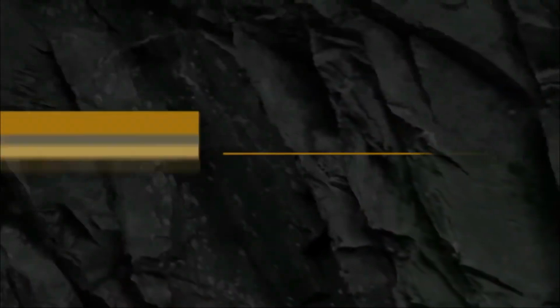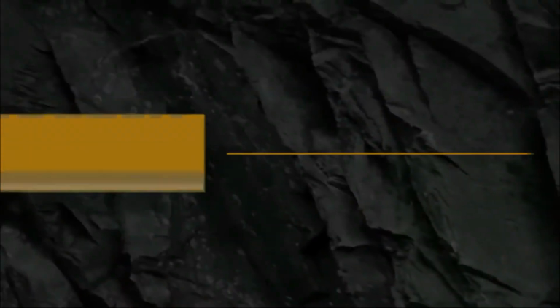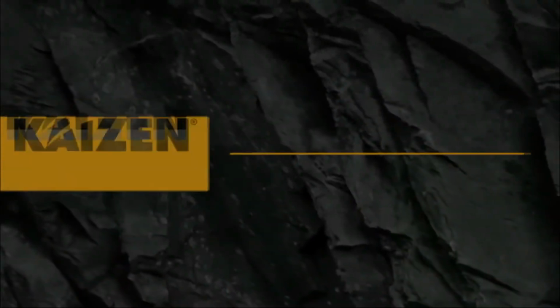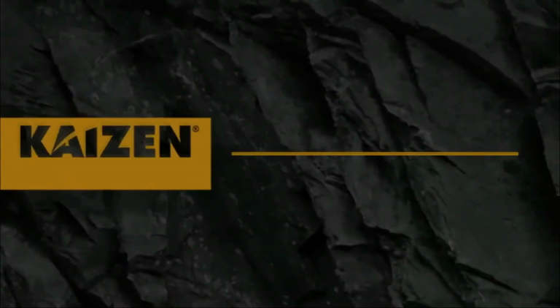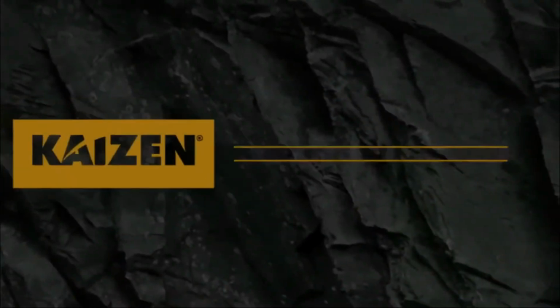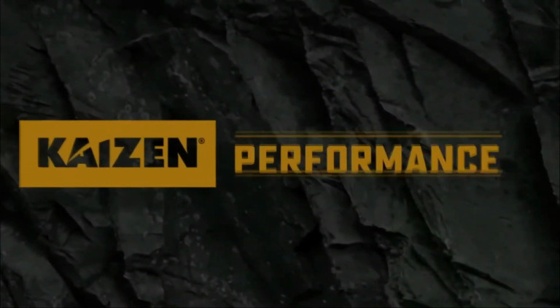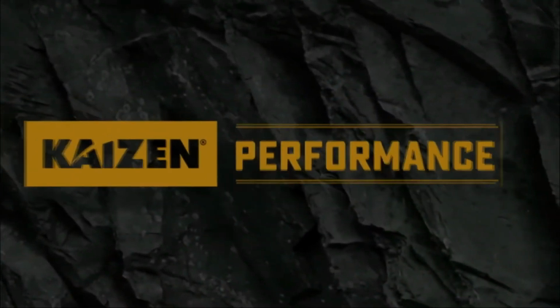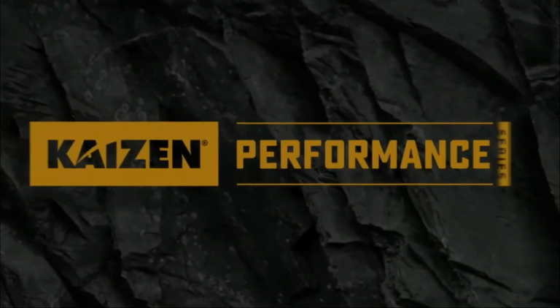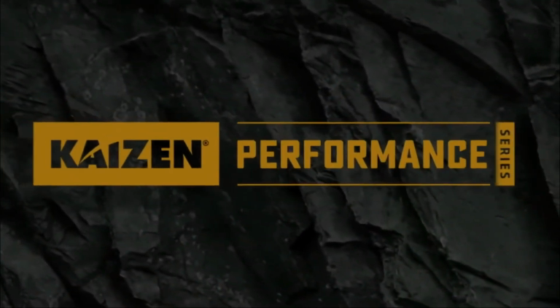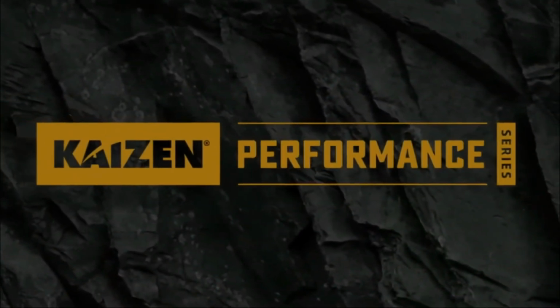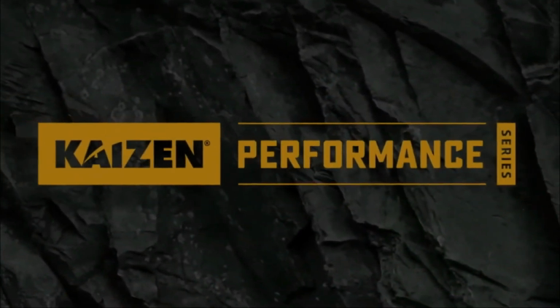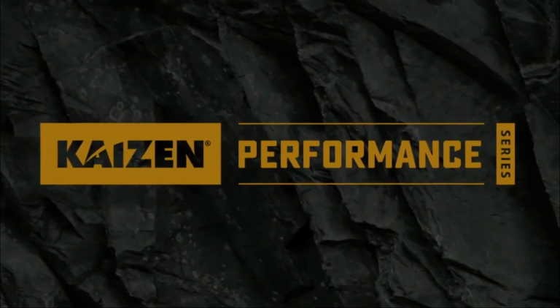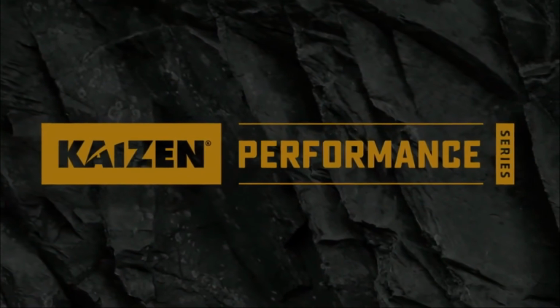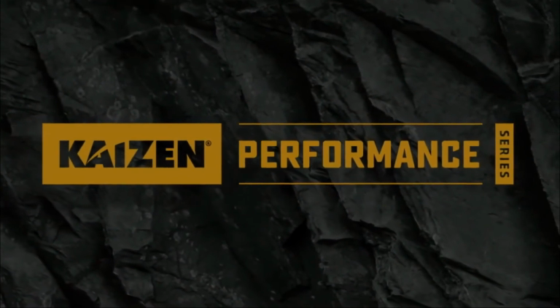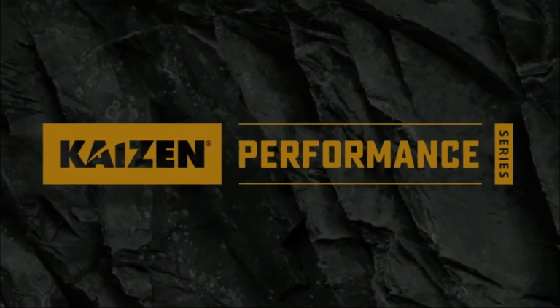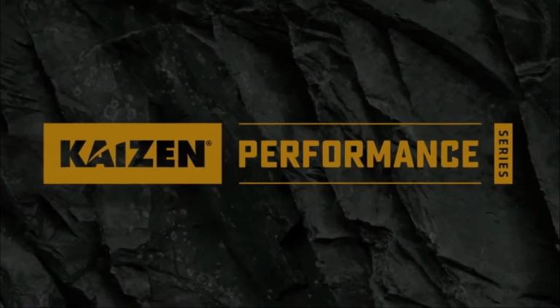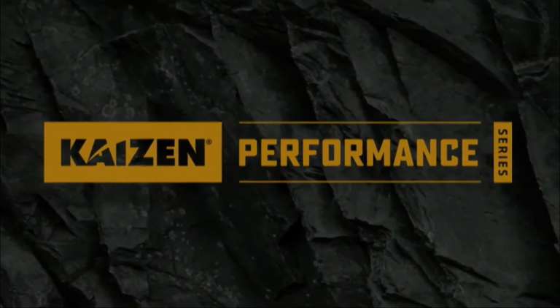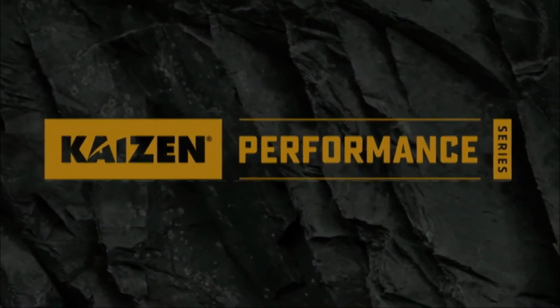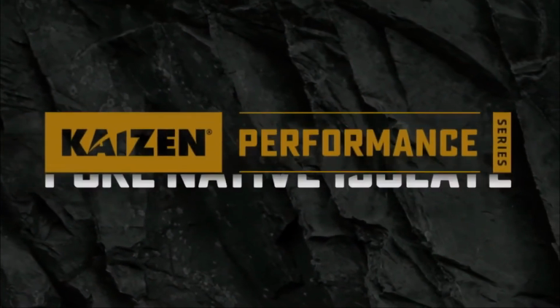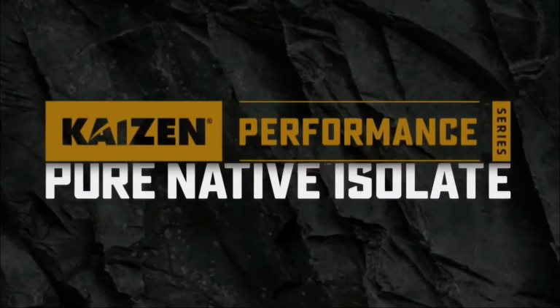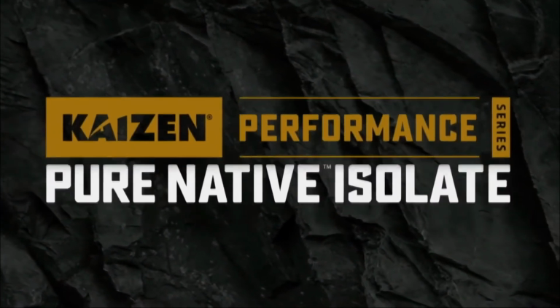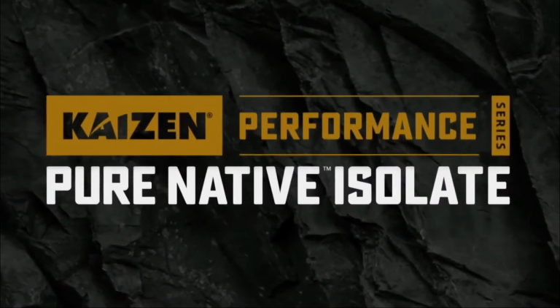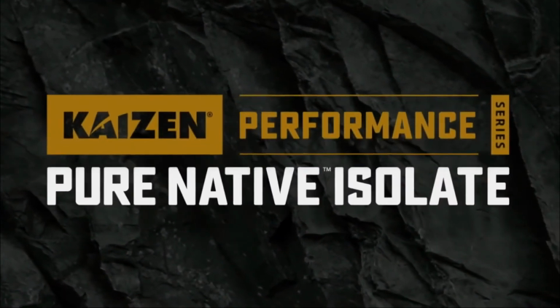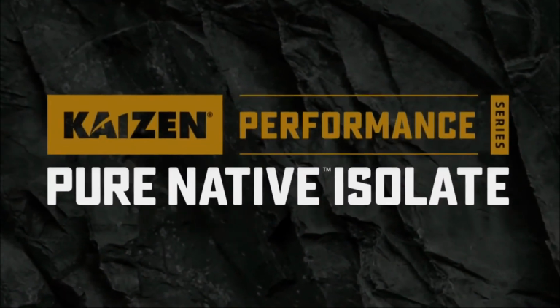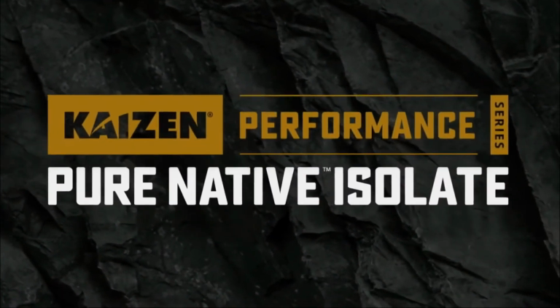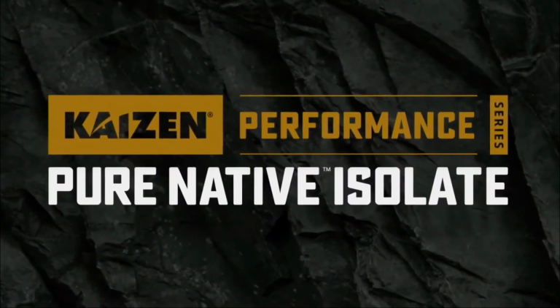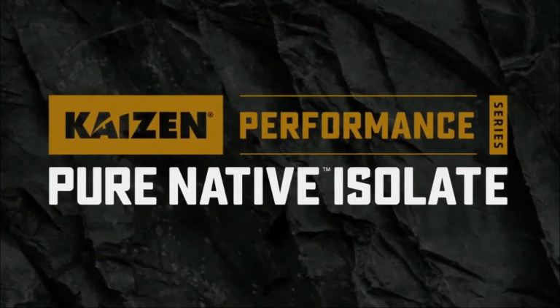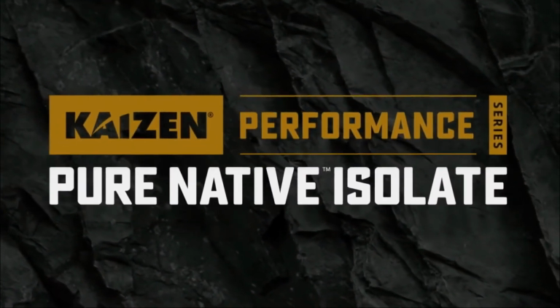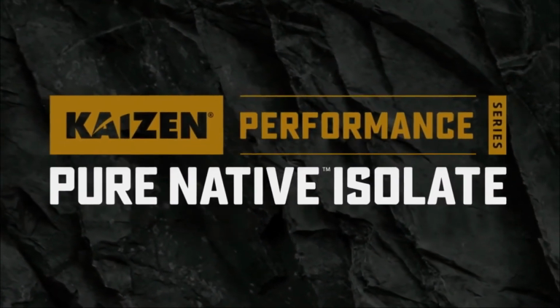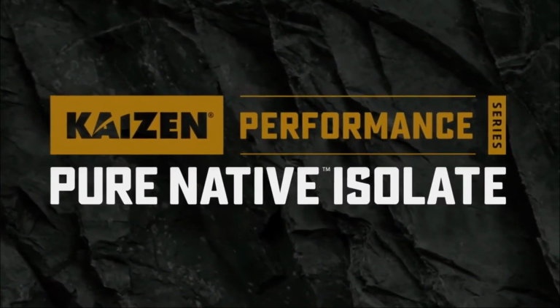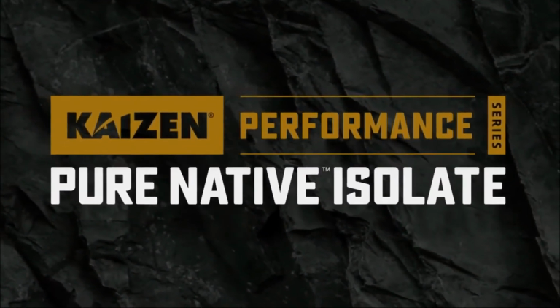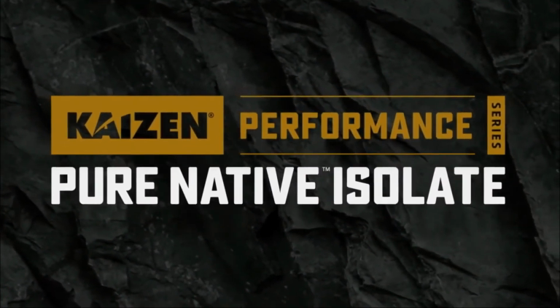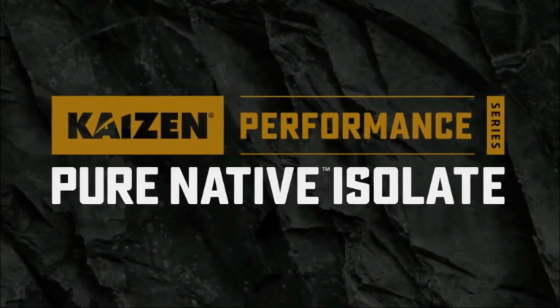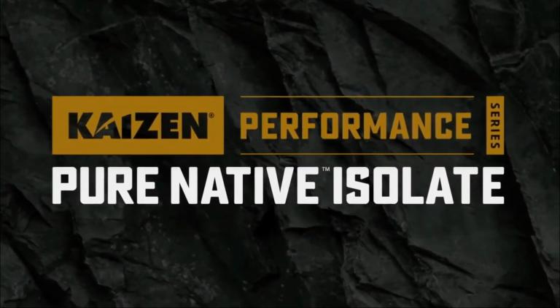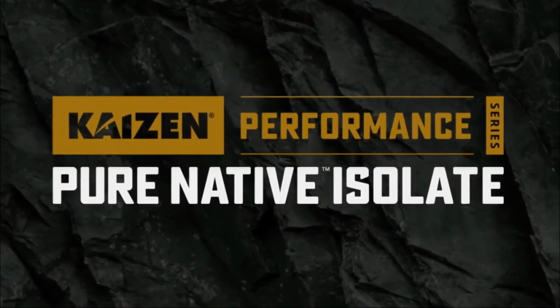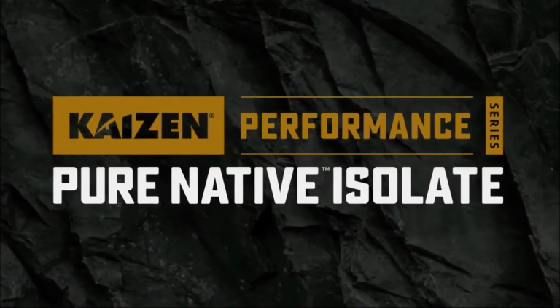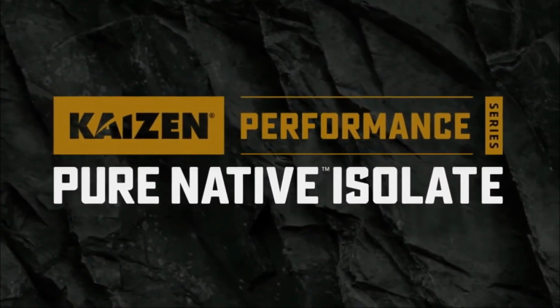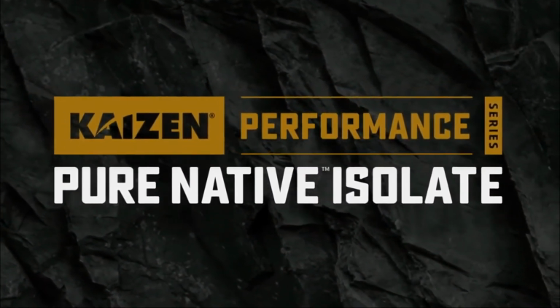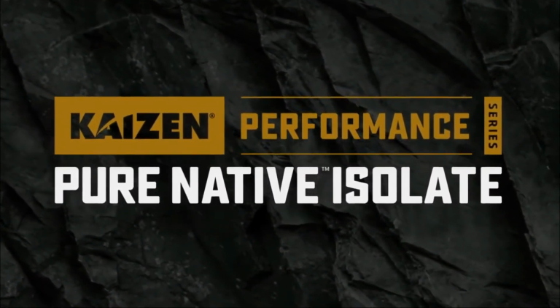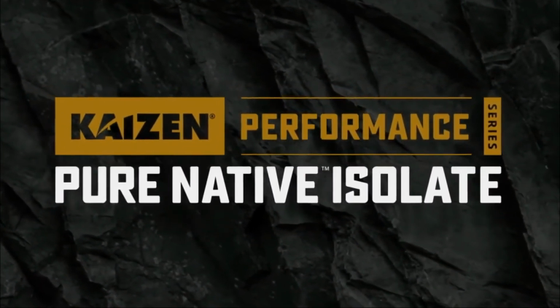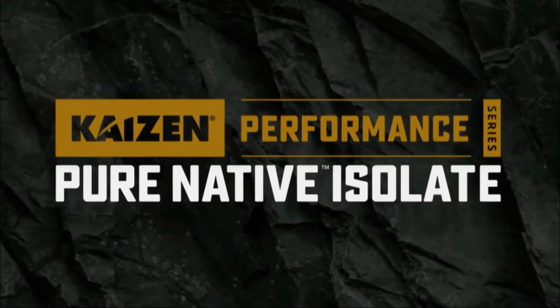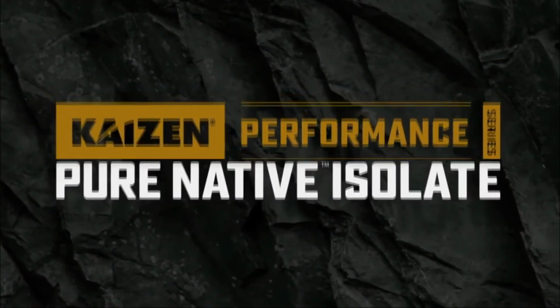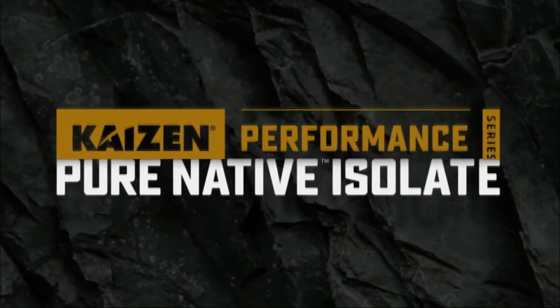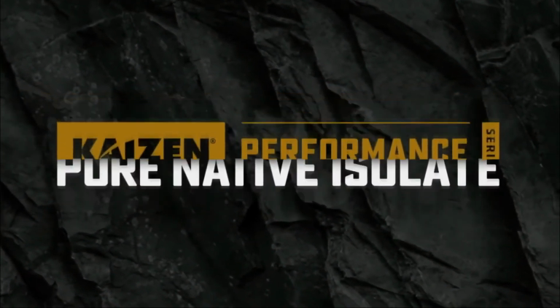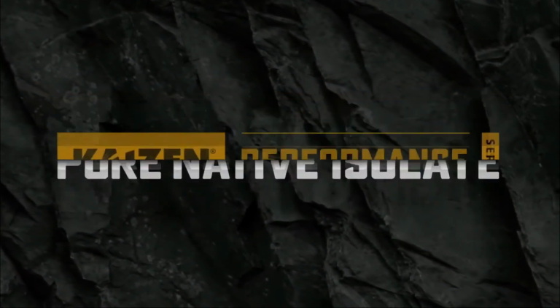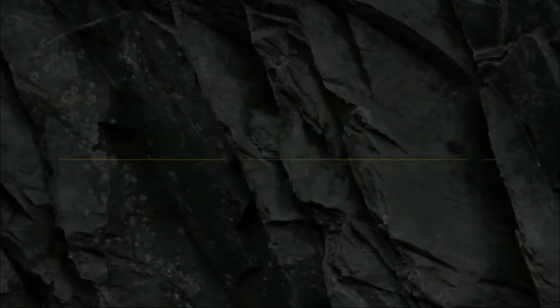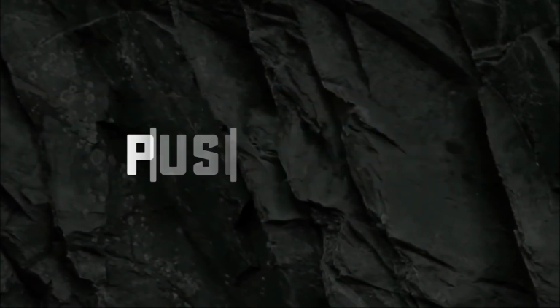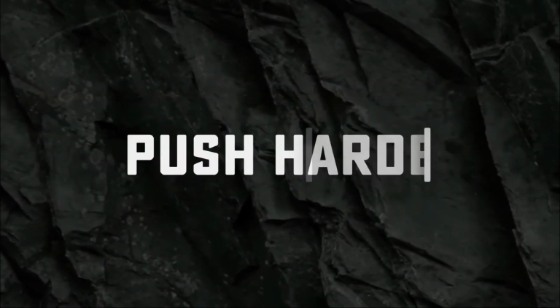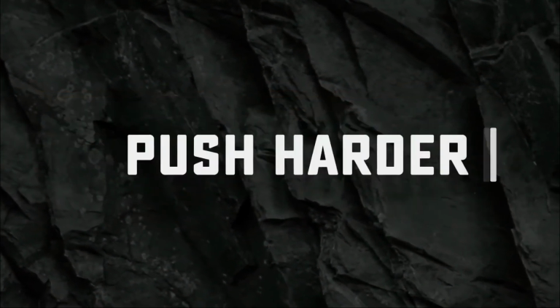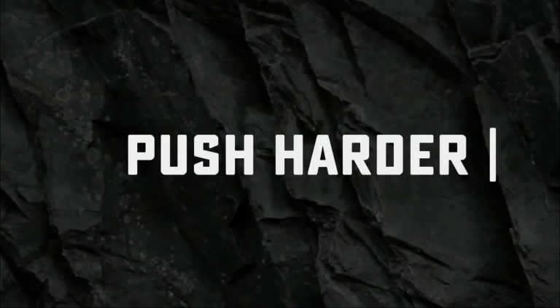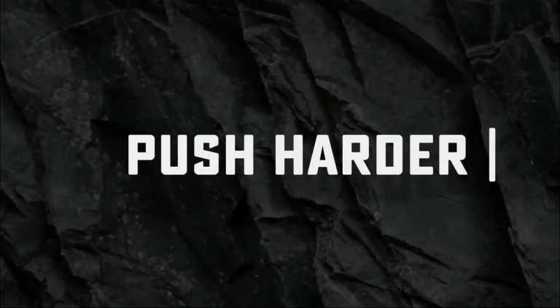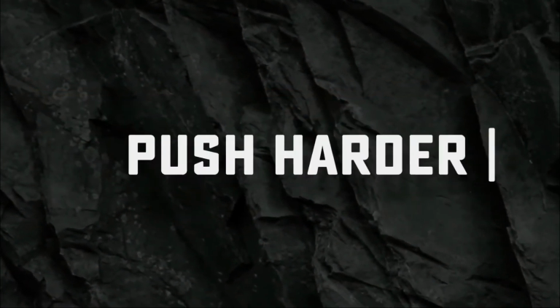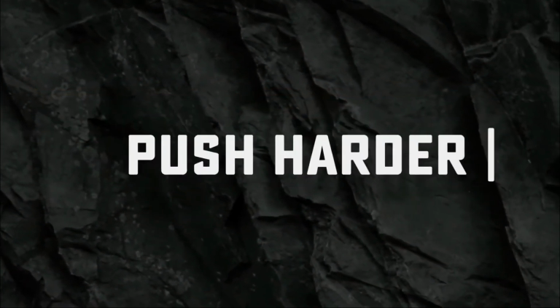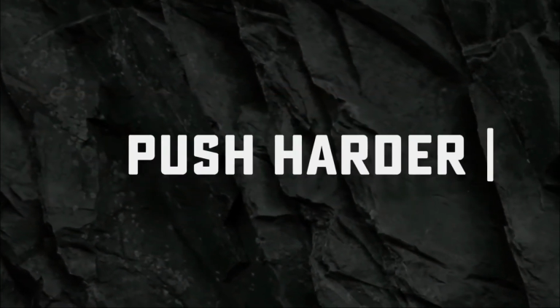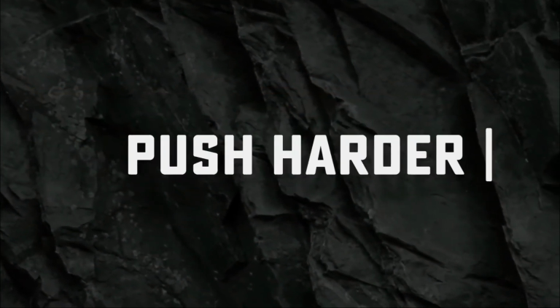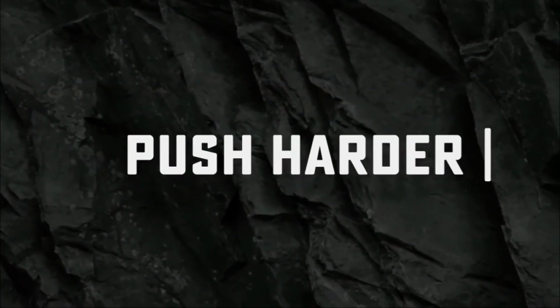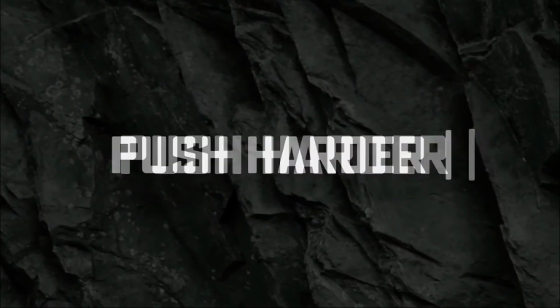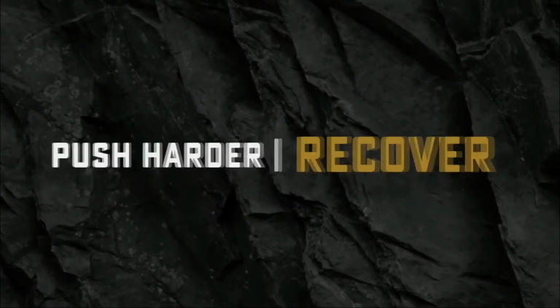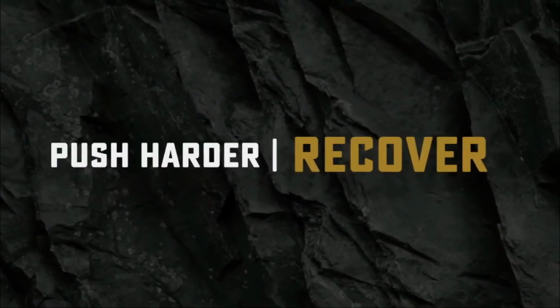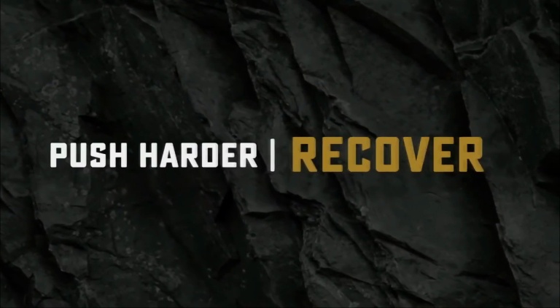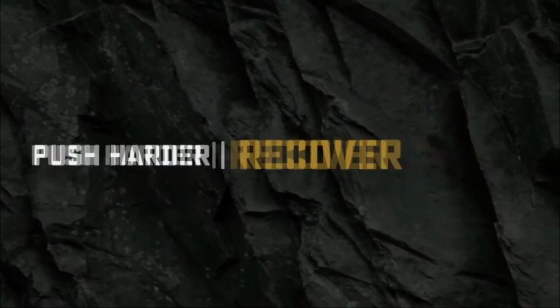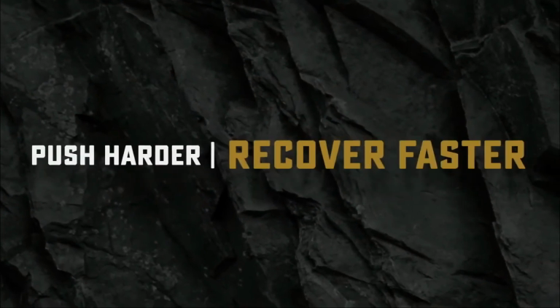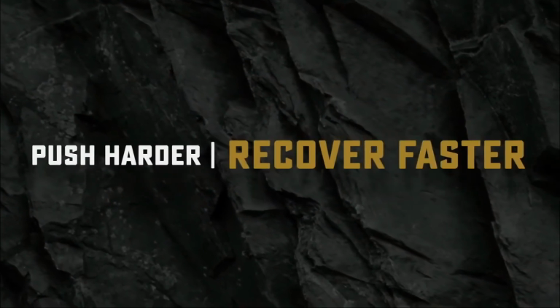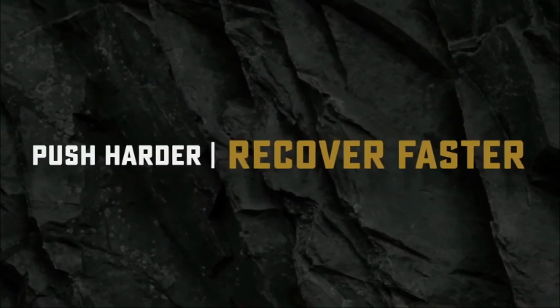Get the most out of your workout with Kaizen Performance Series Pure Native Isolate. Push harder, recover faster.